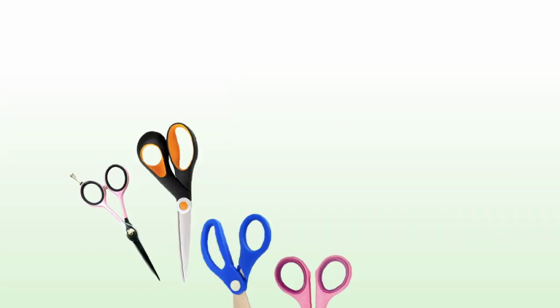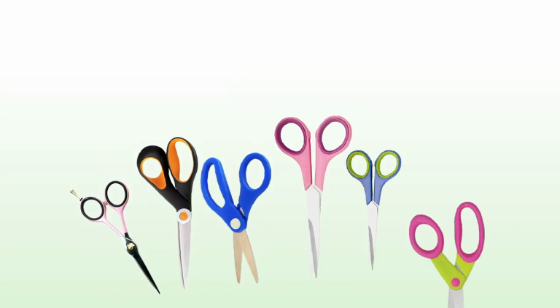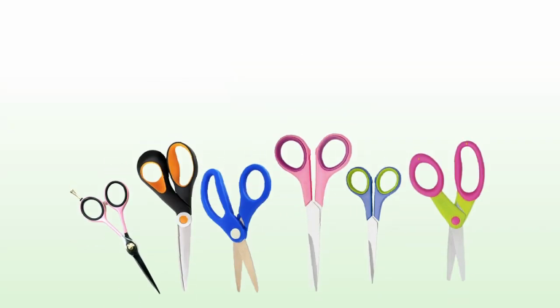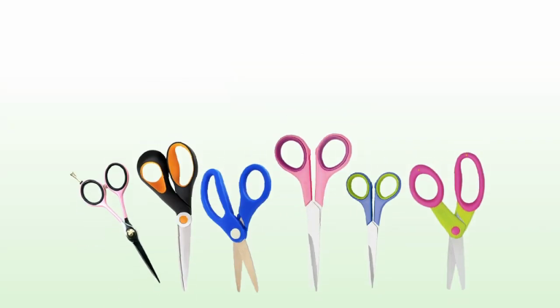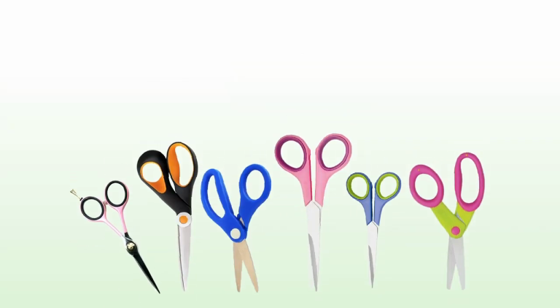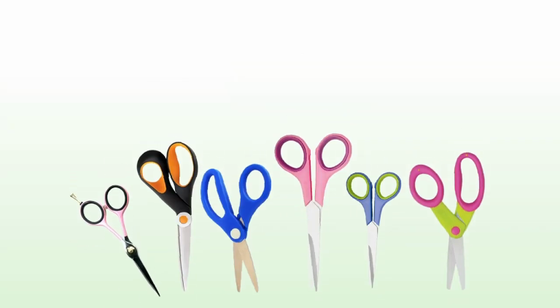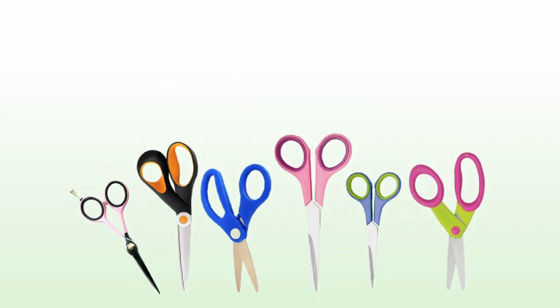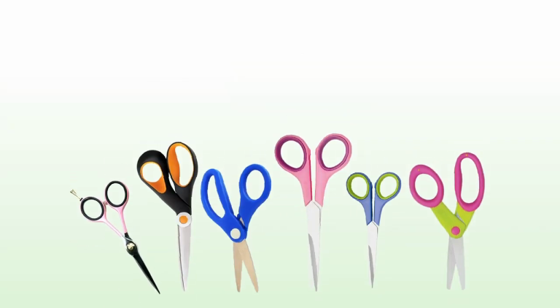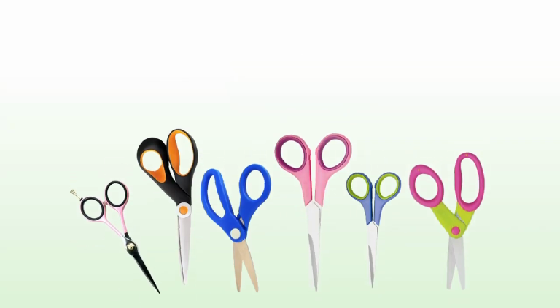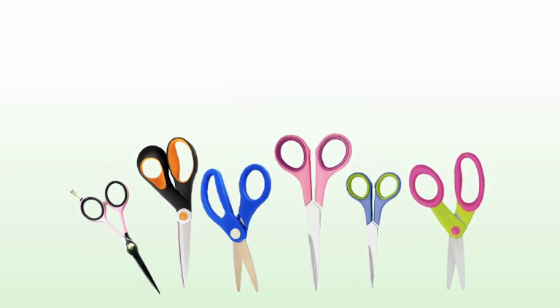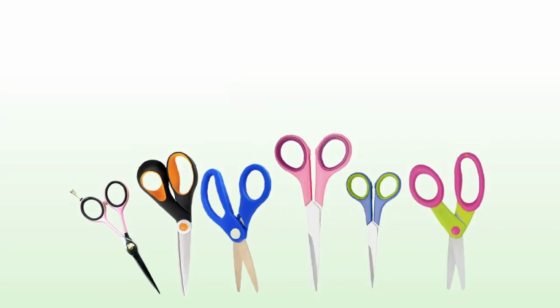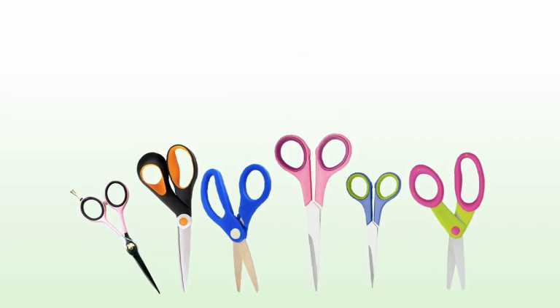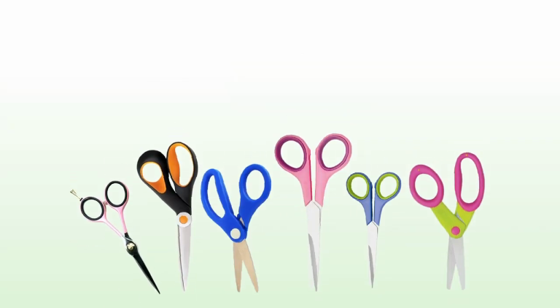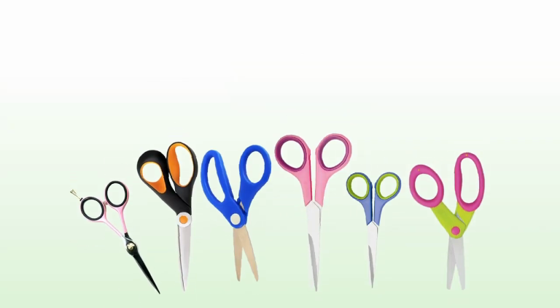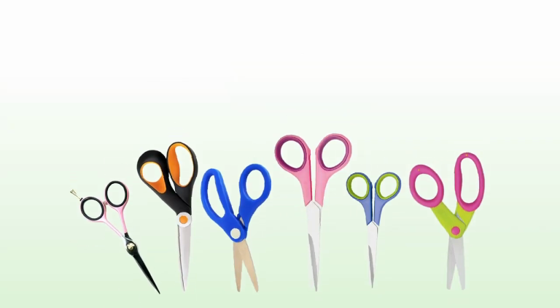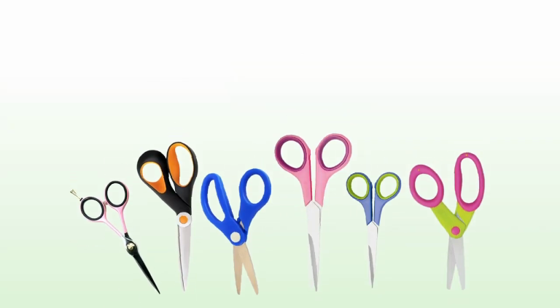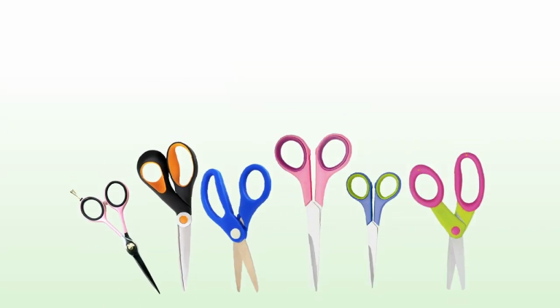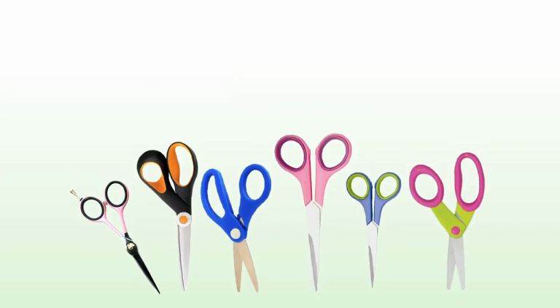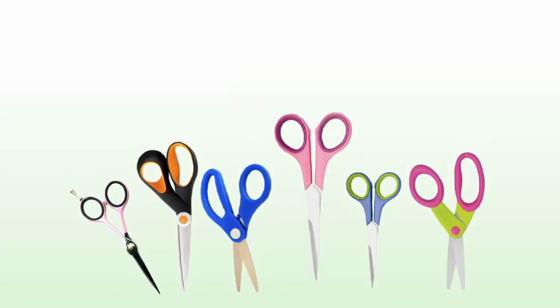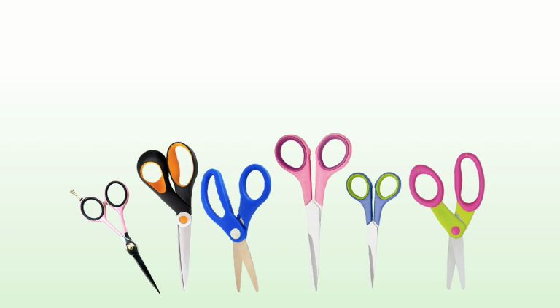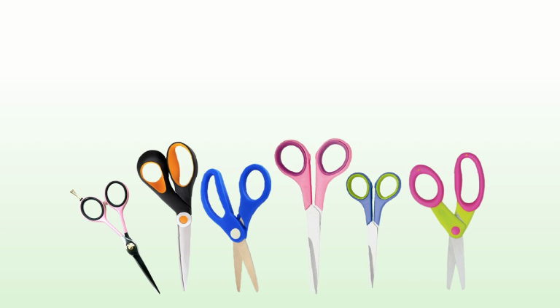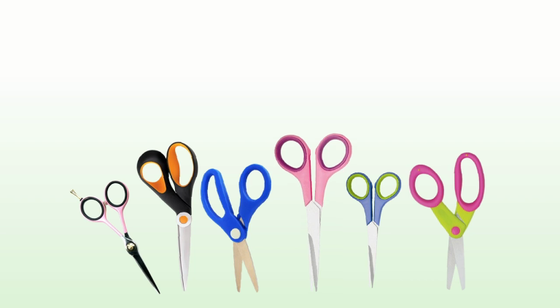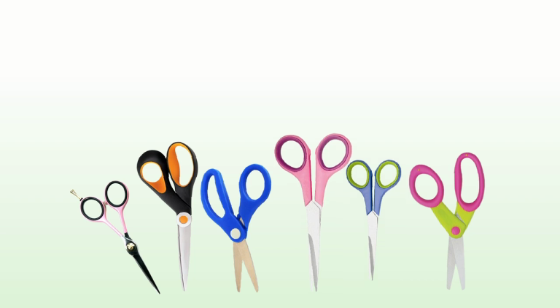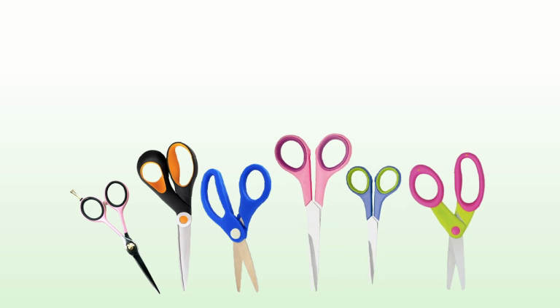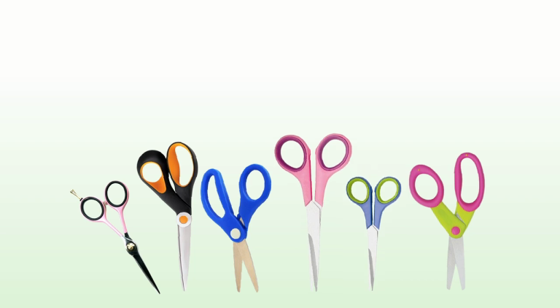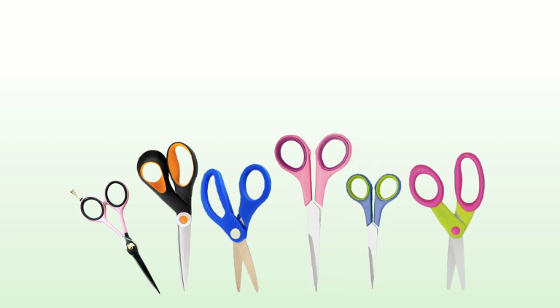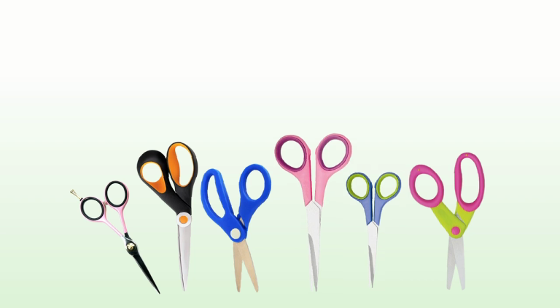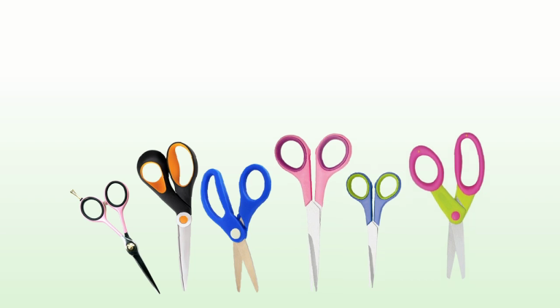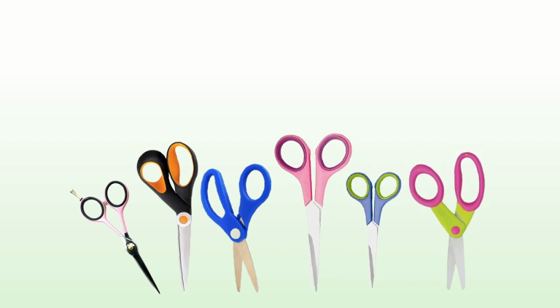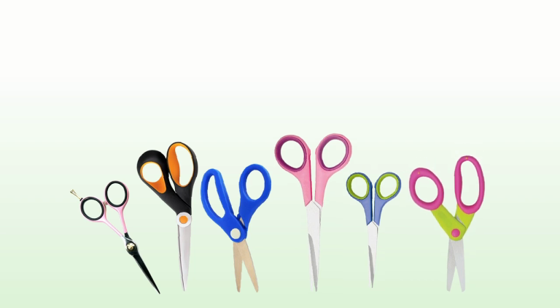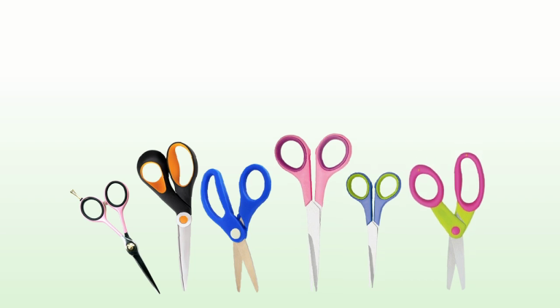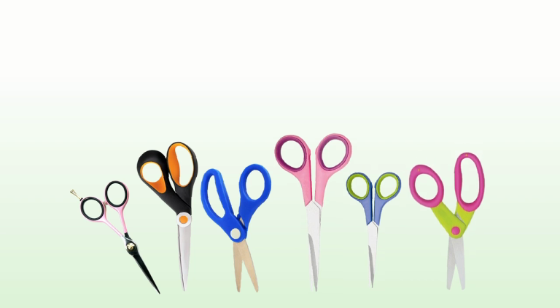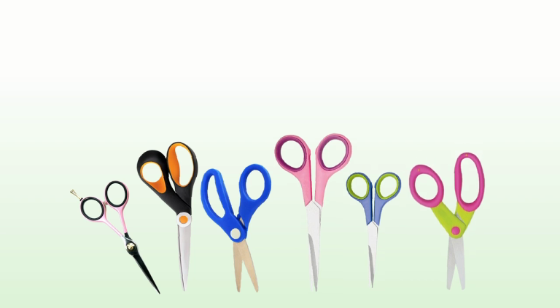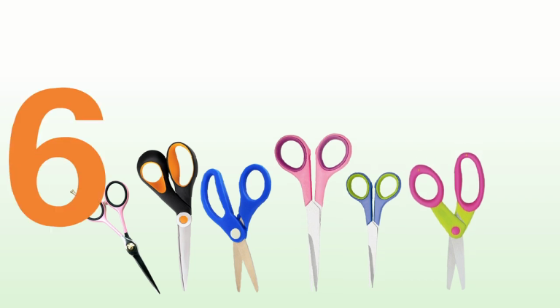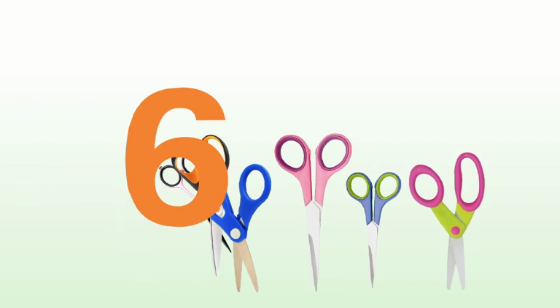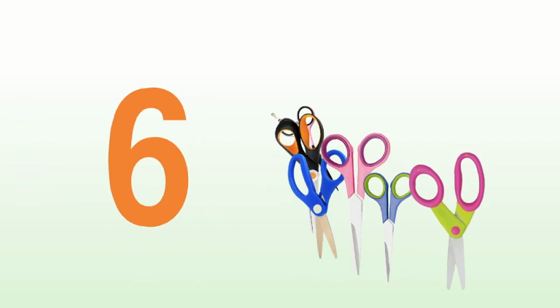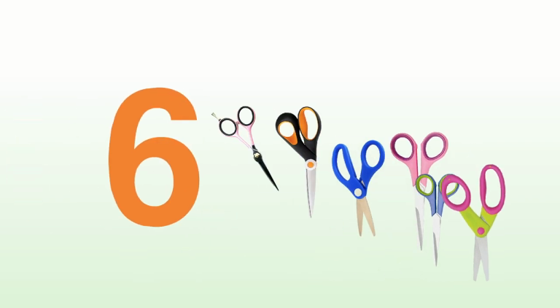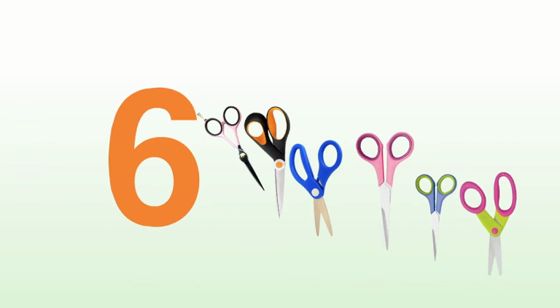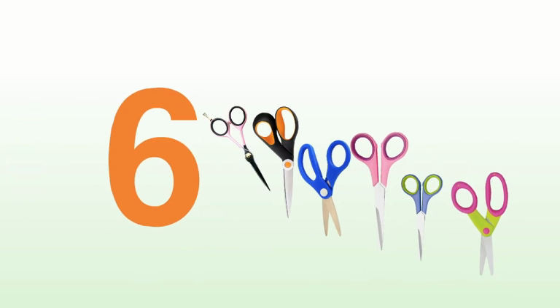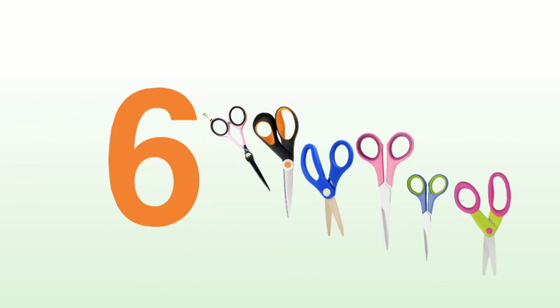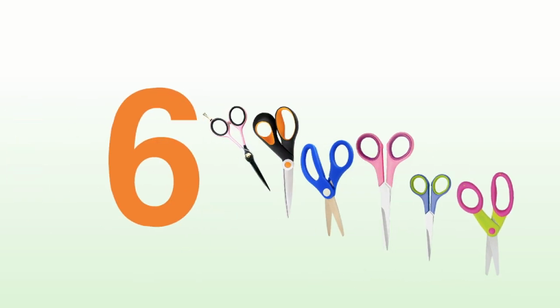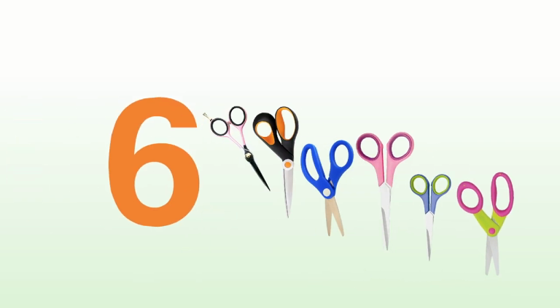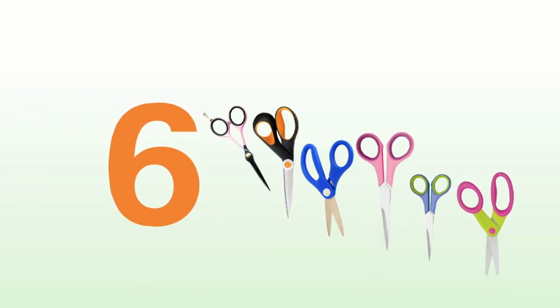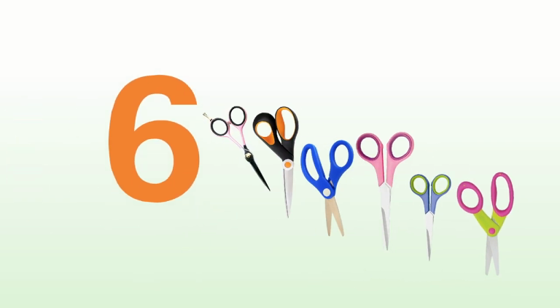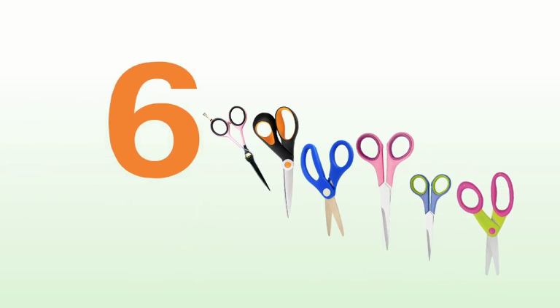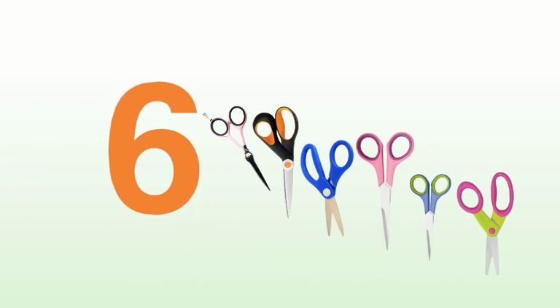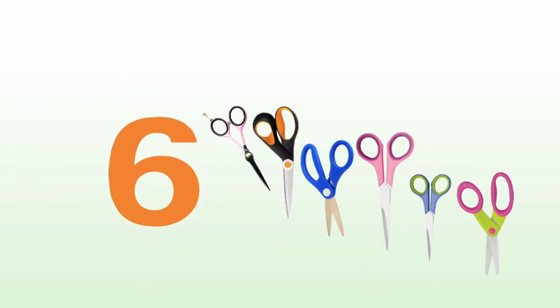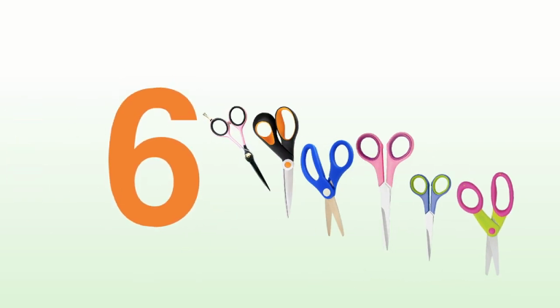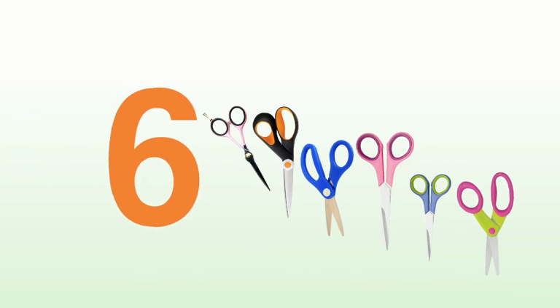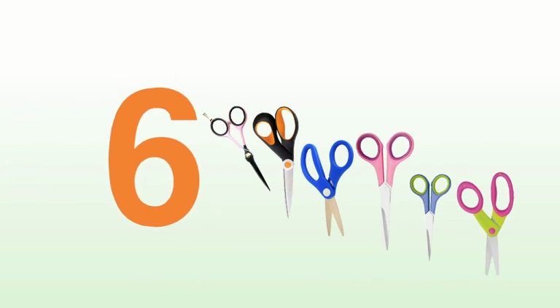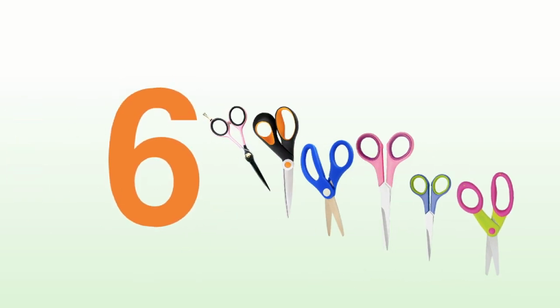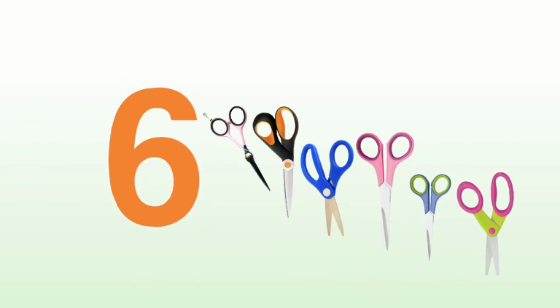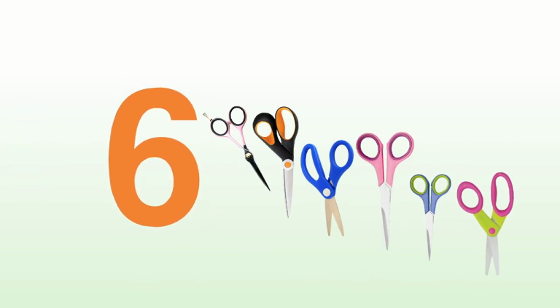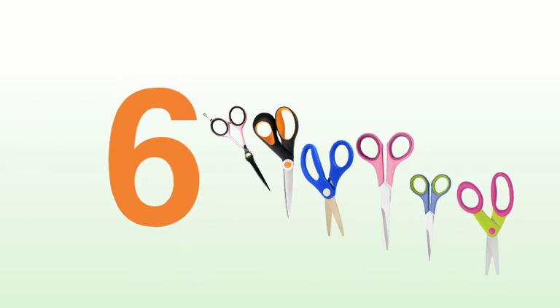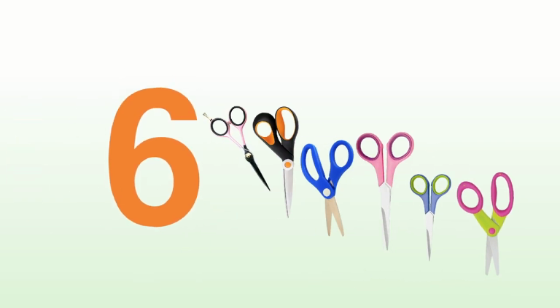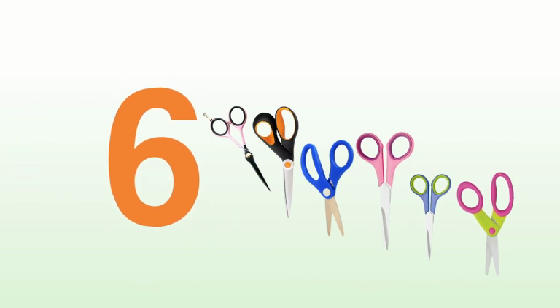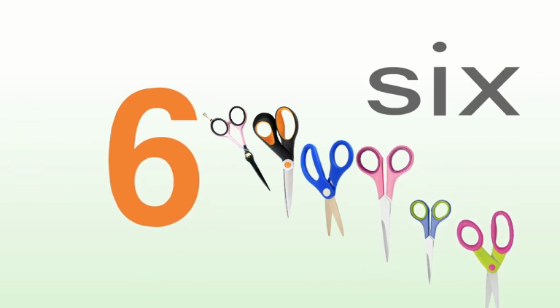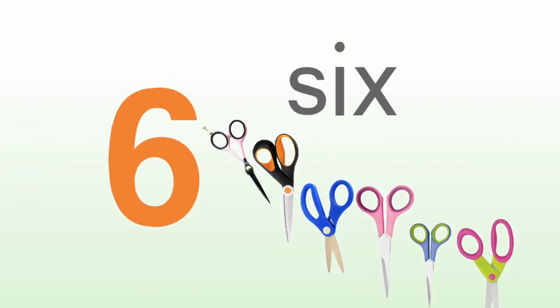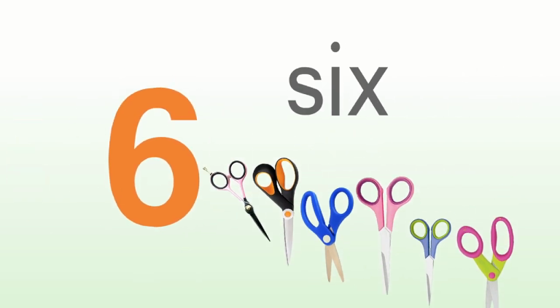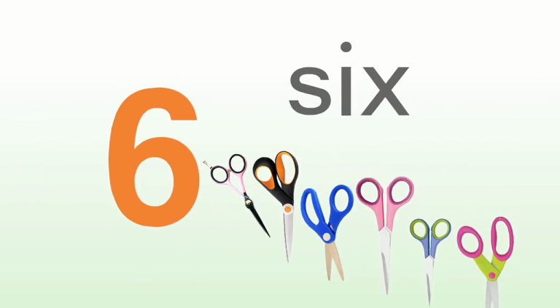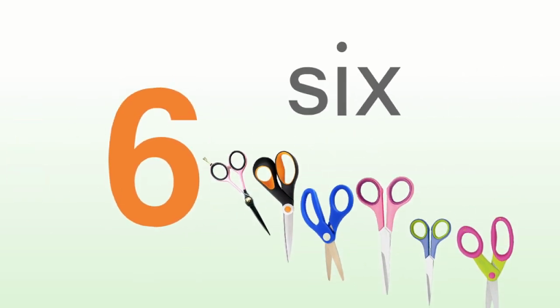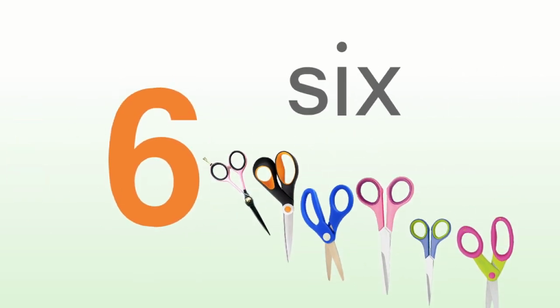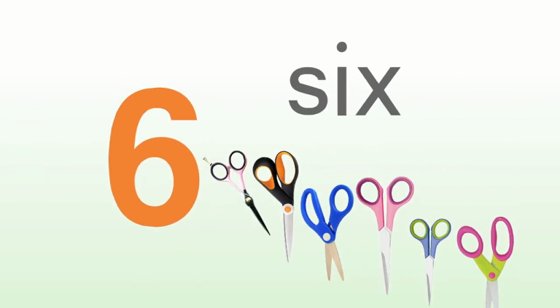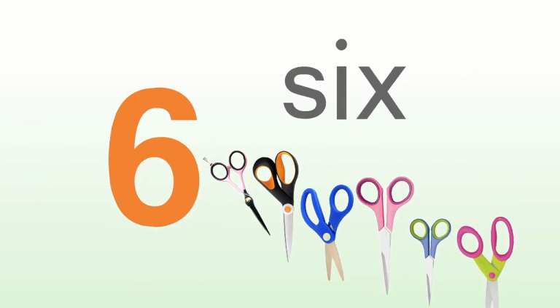One, two, three, four, five, six — six scissors.